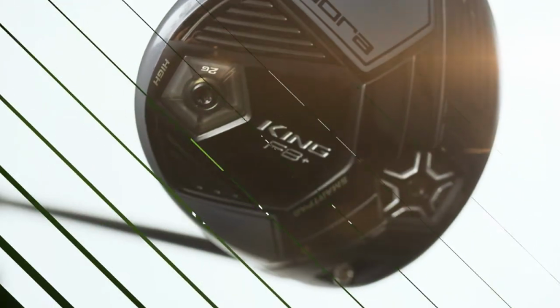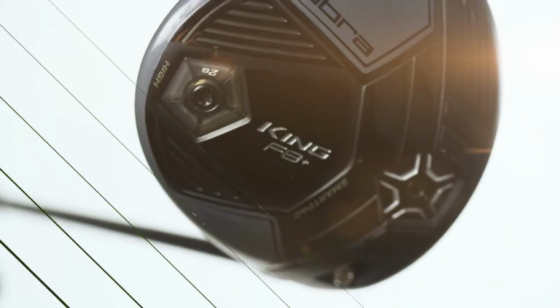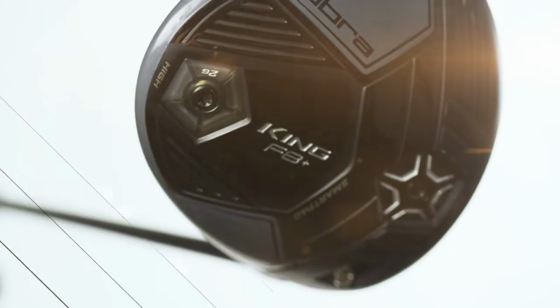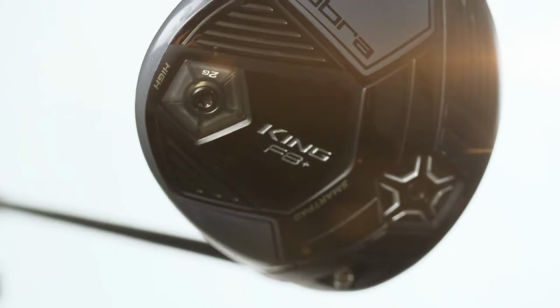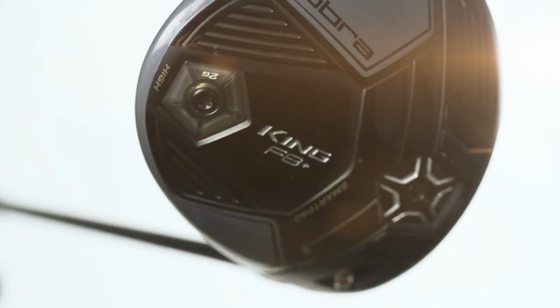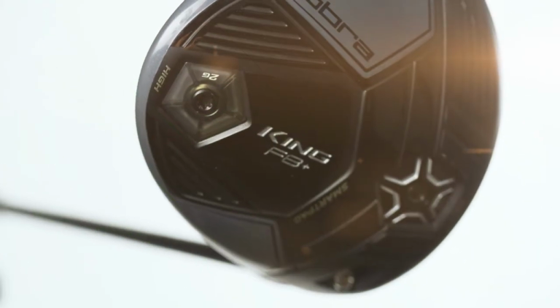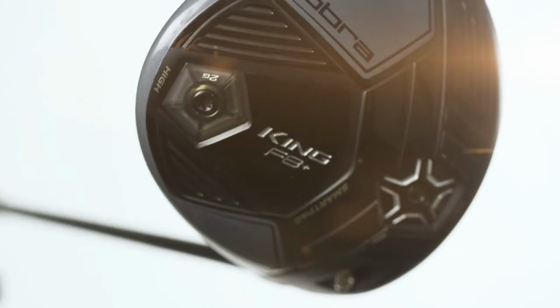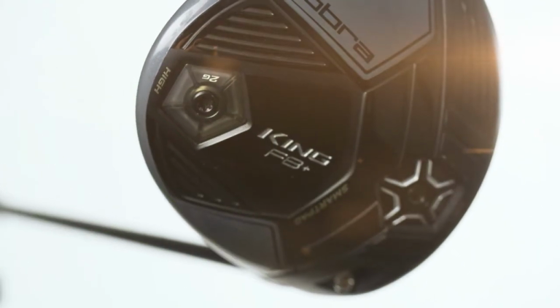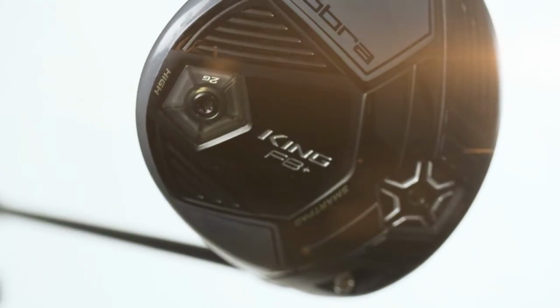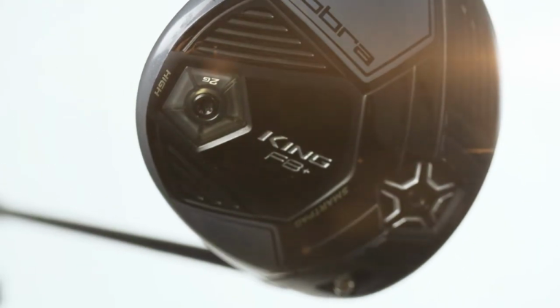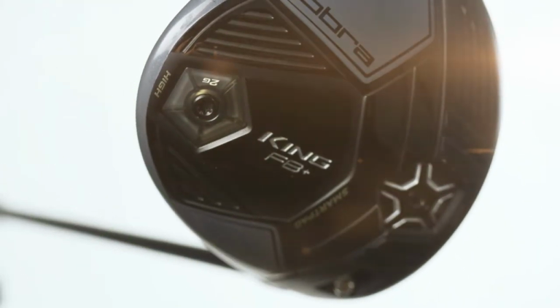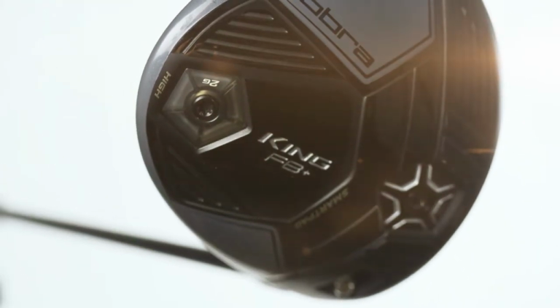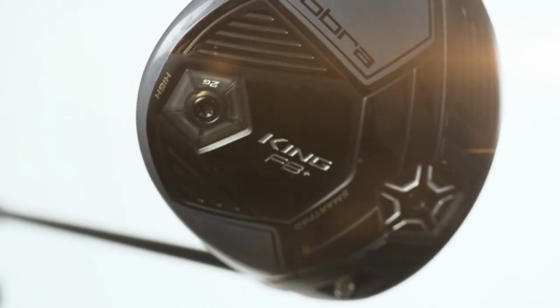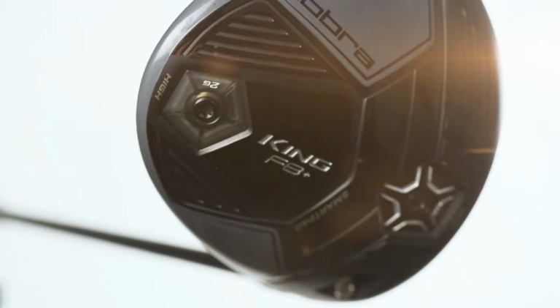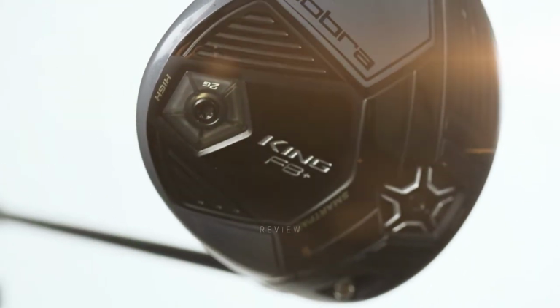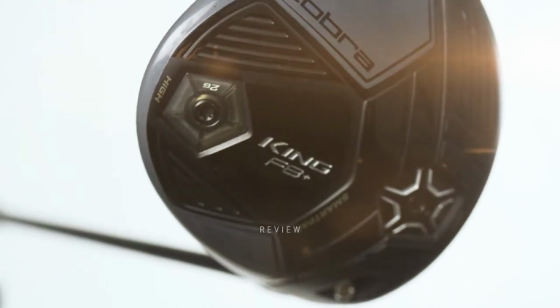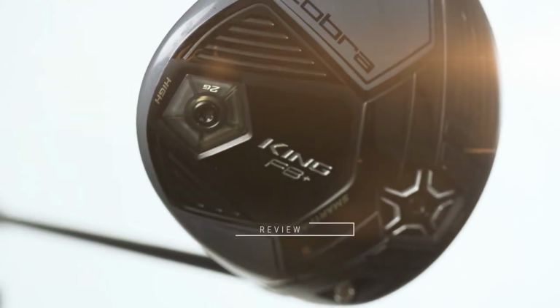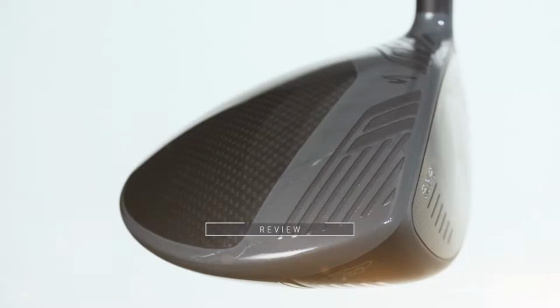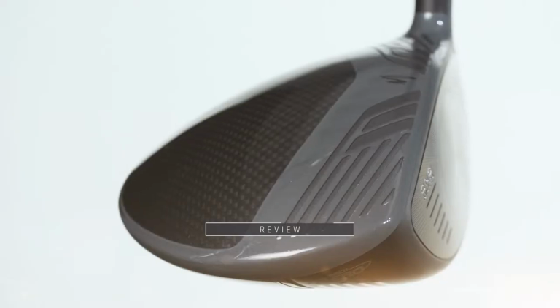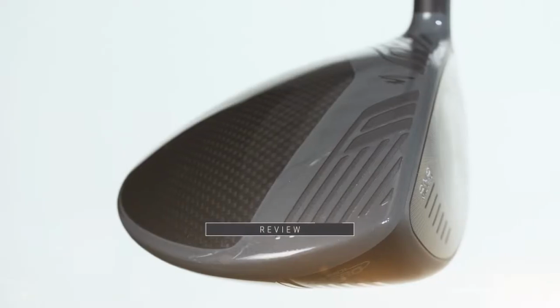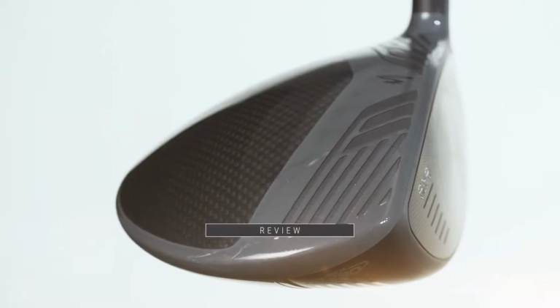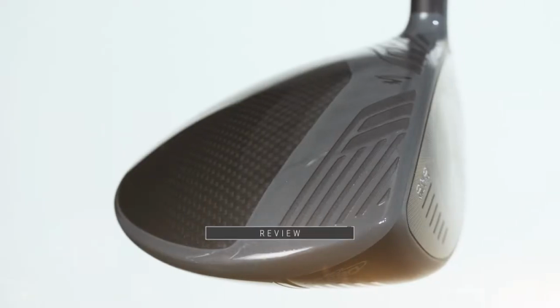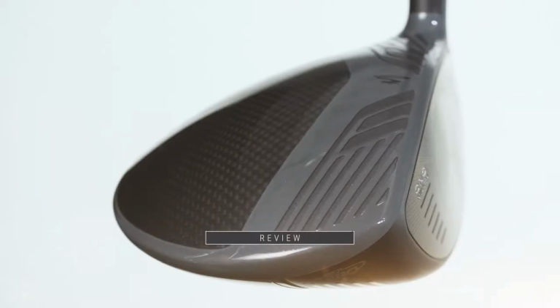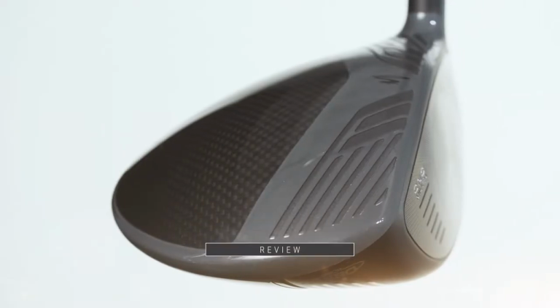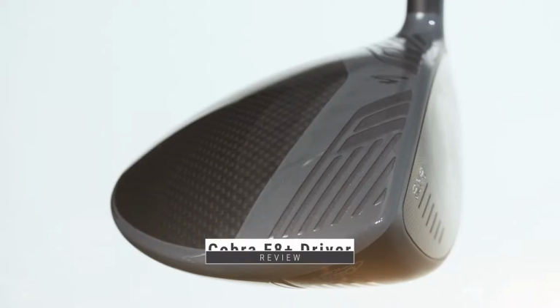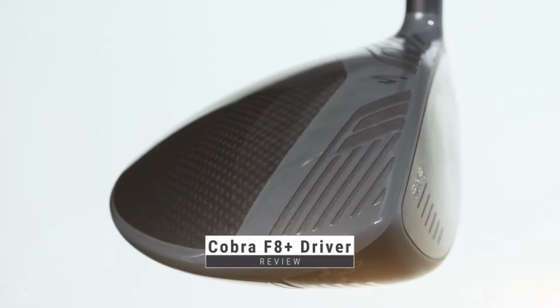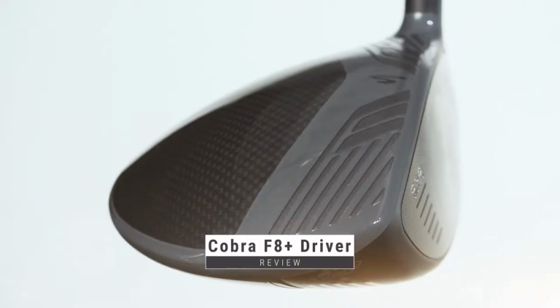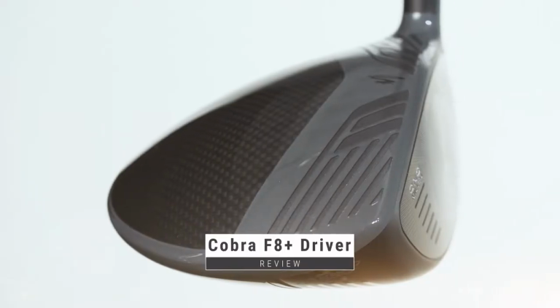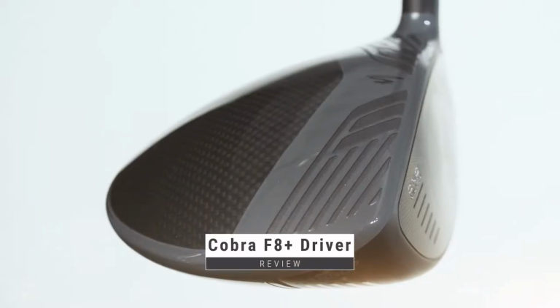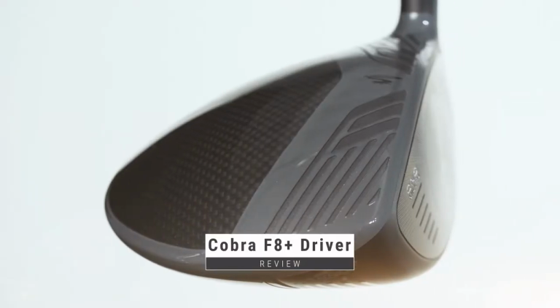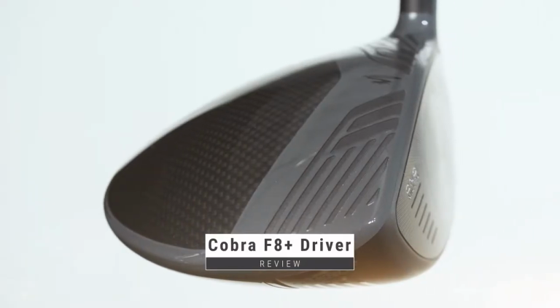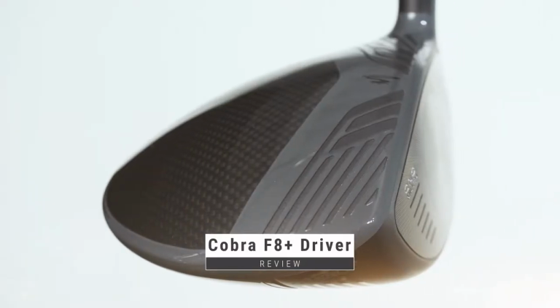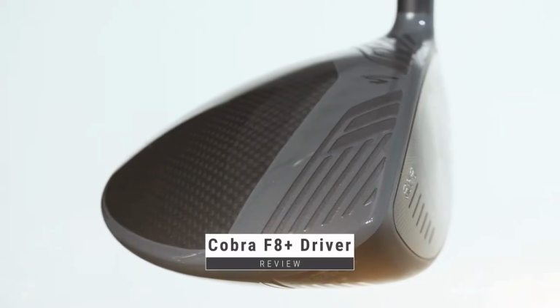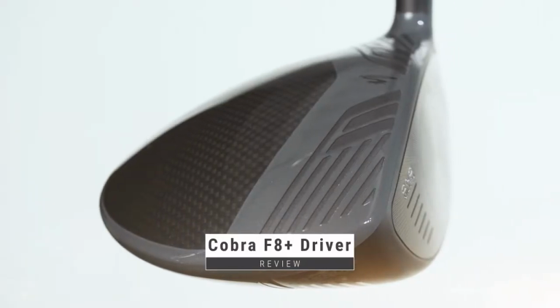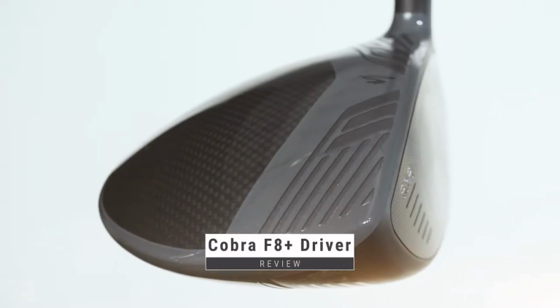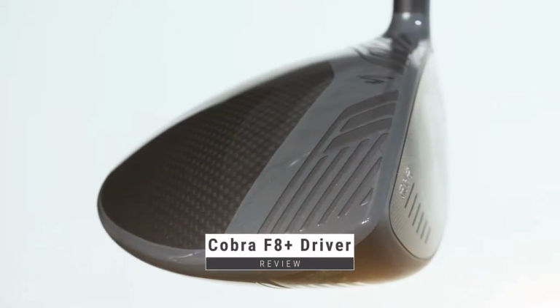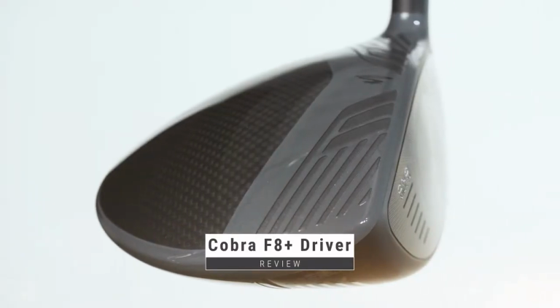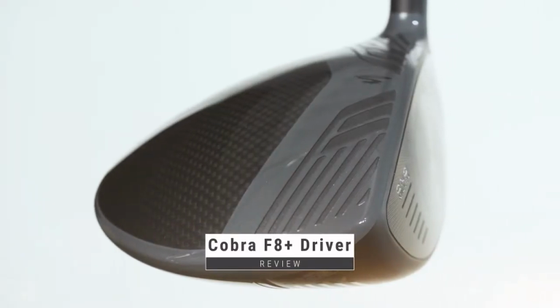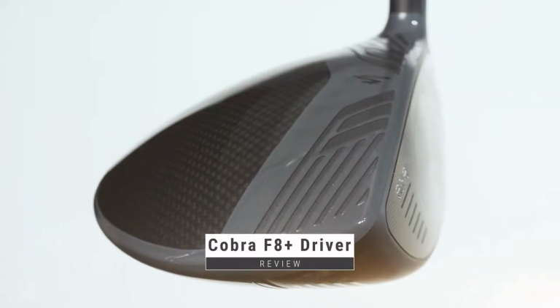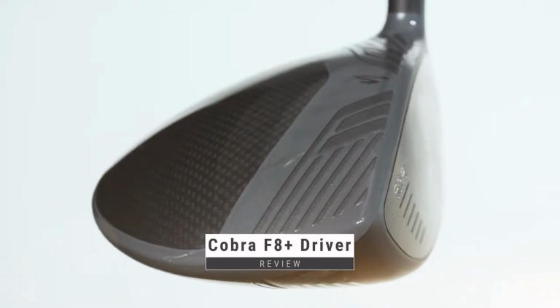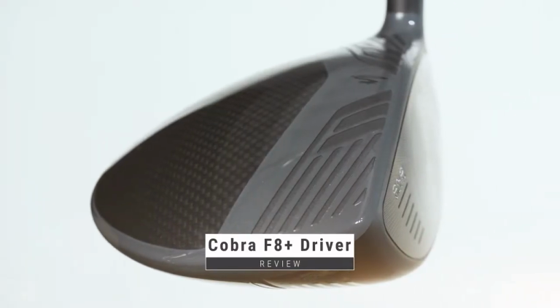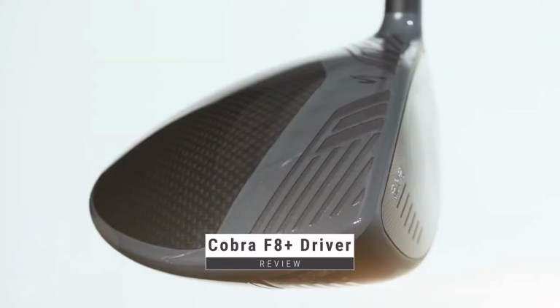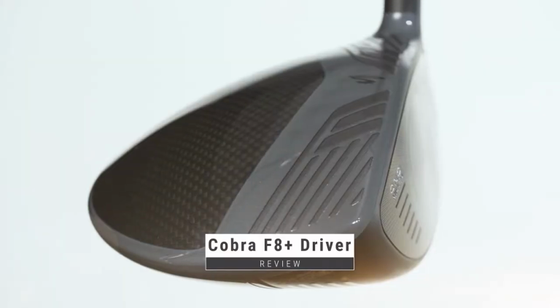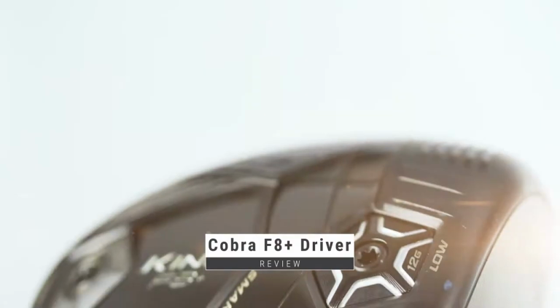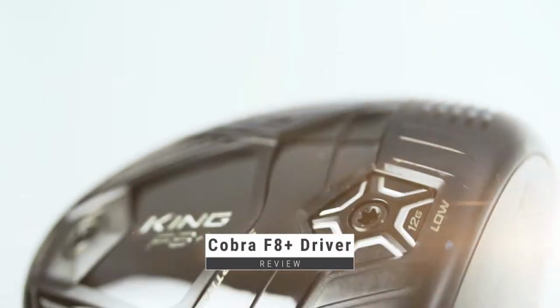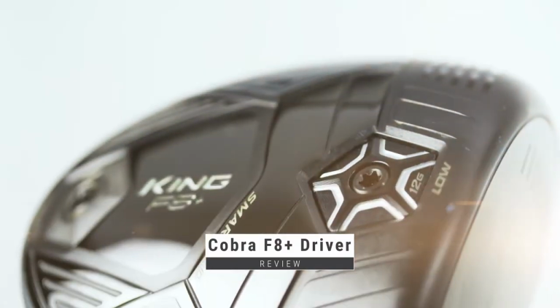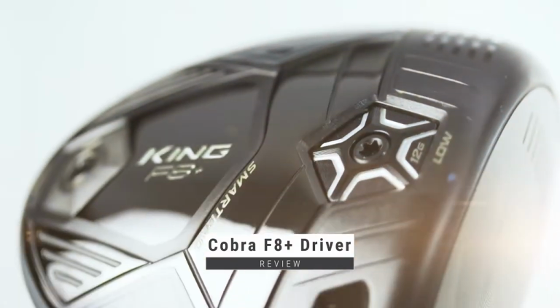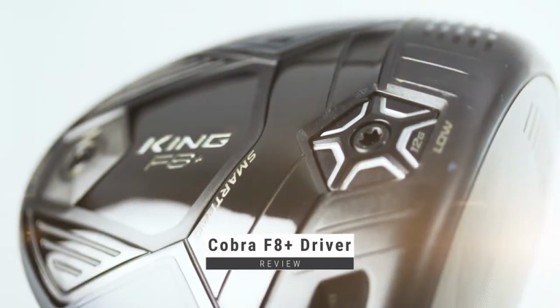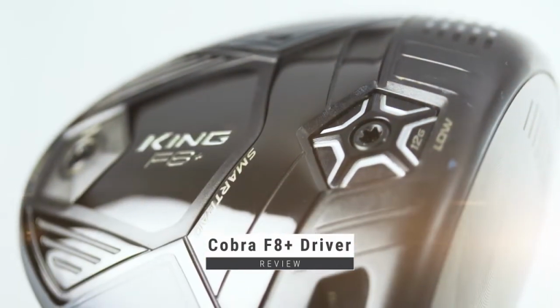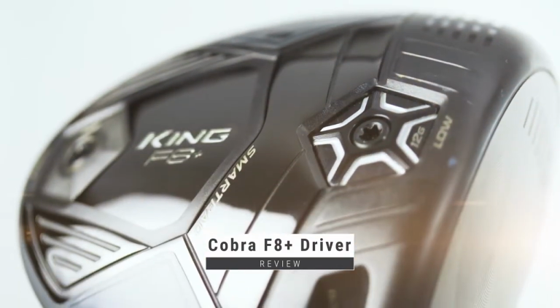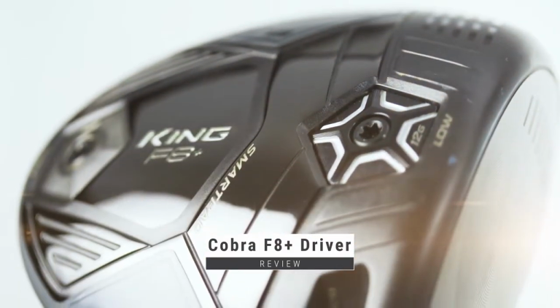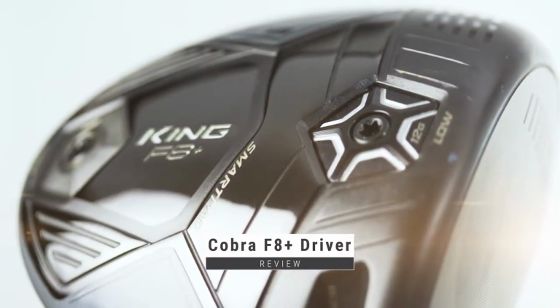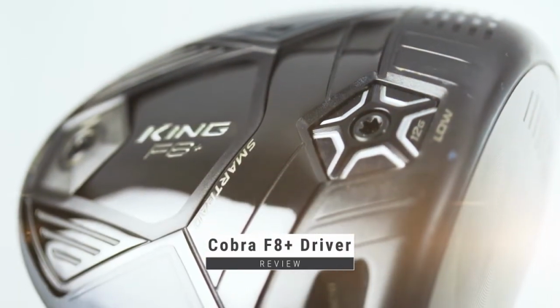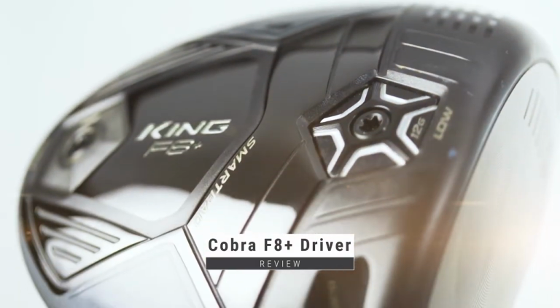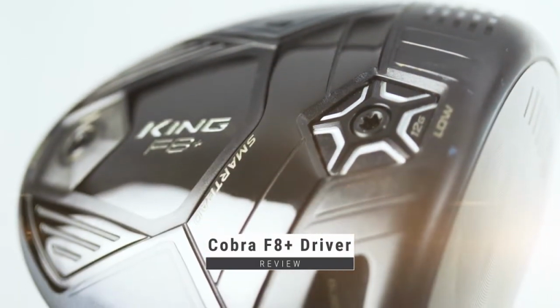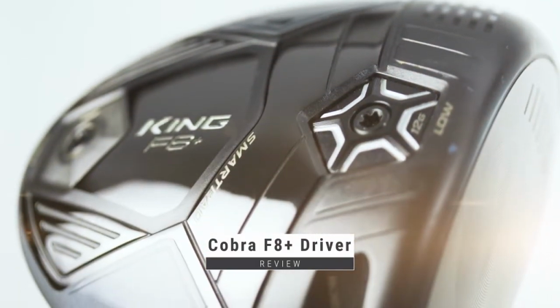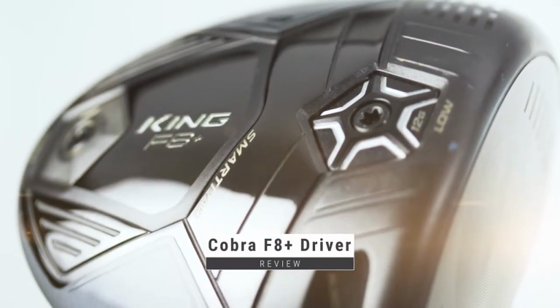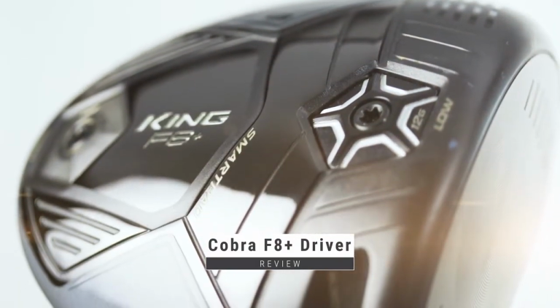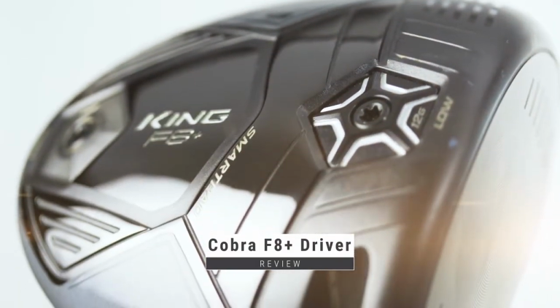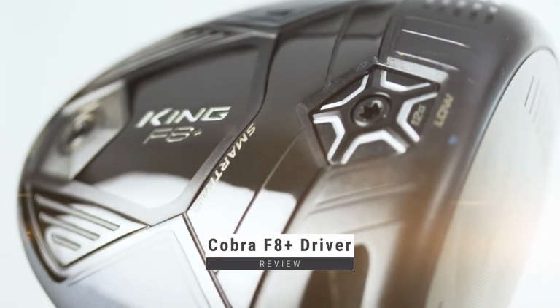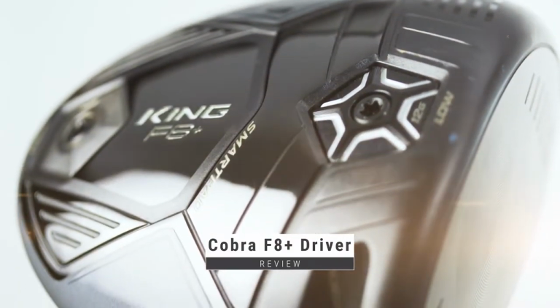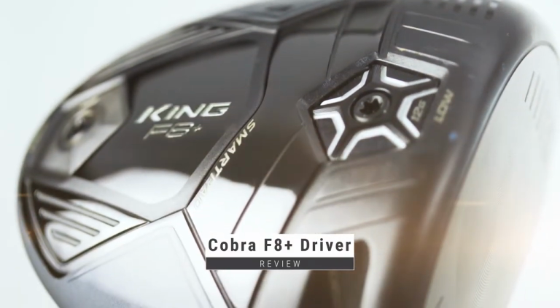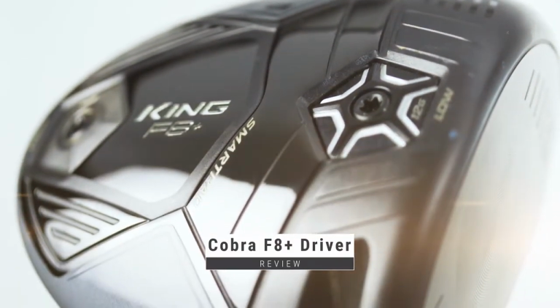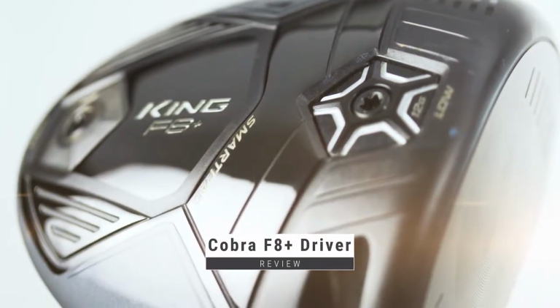The F8 and the F8 Plus are Cobra's new toys. They're sleek, robust, sharp, smooth, all at the same time.